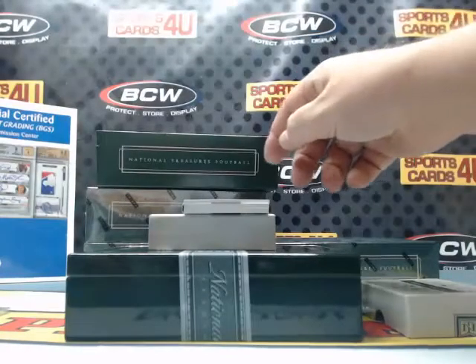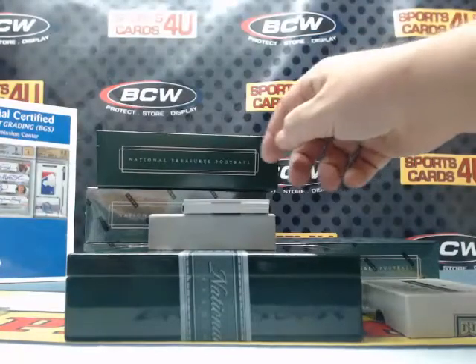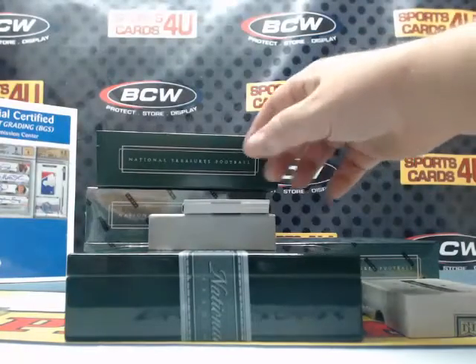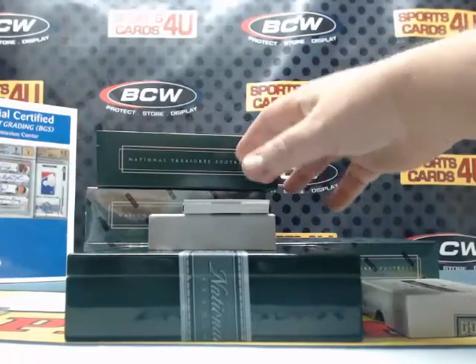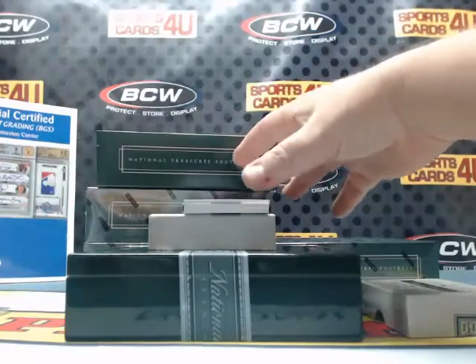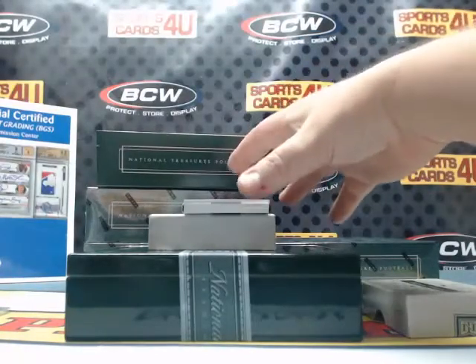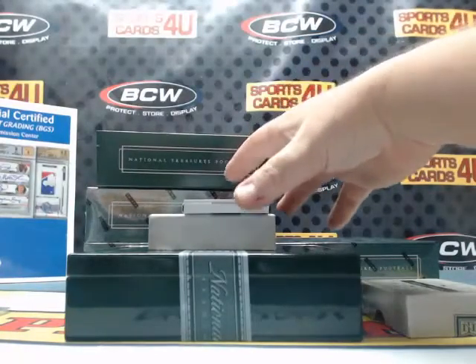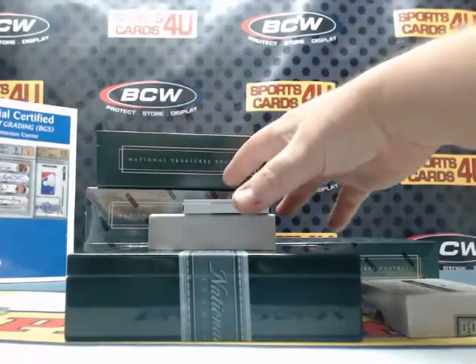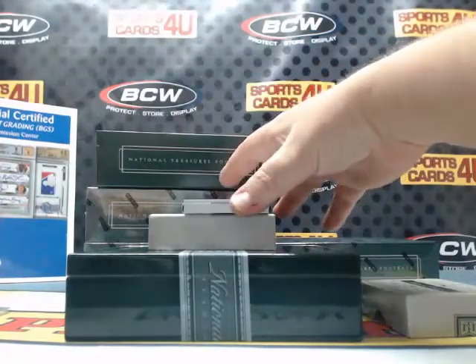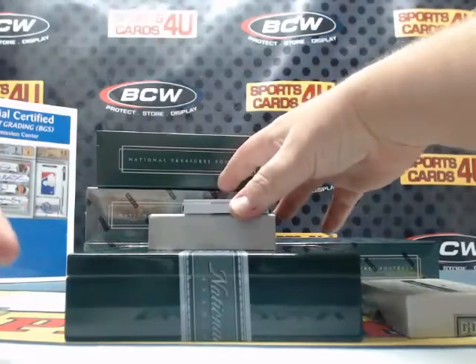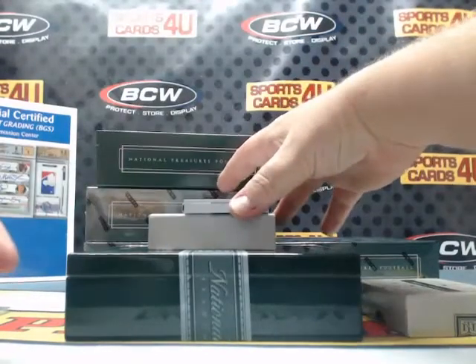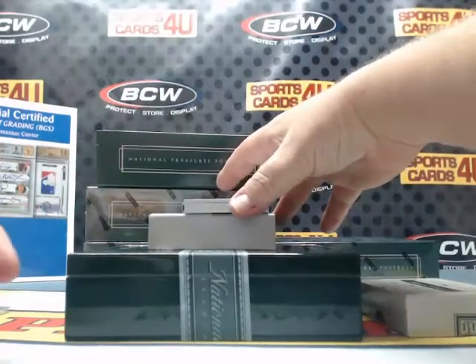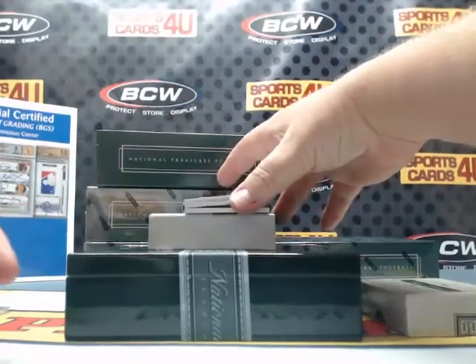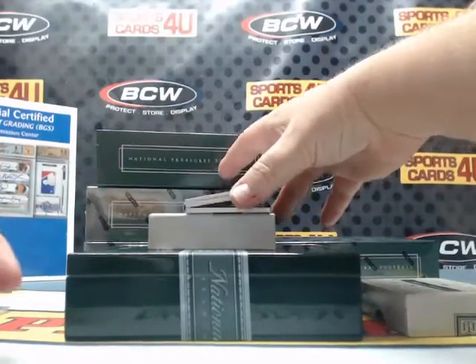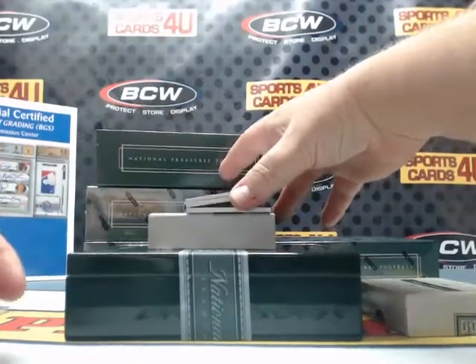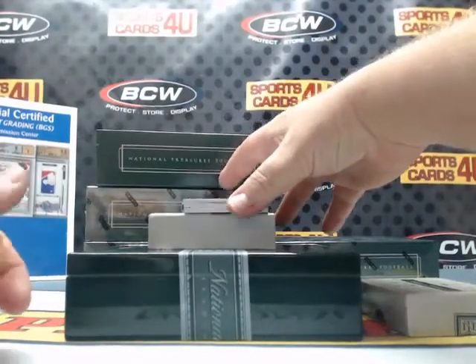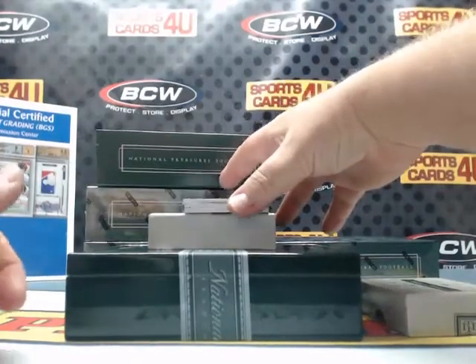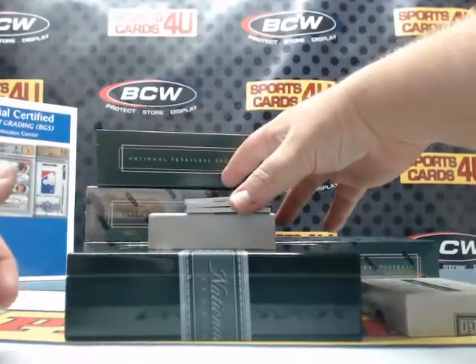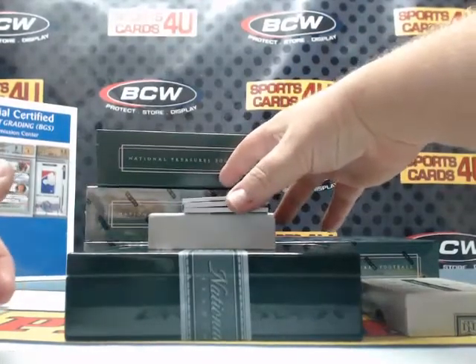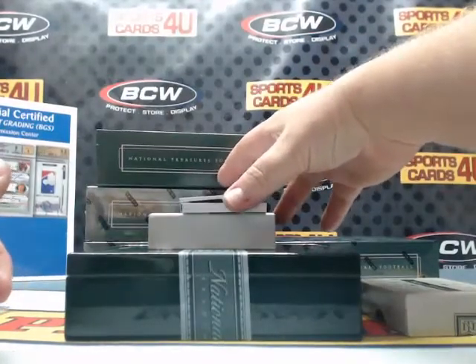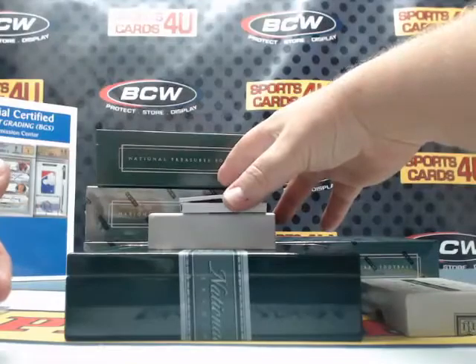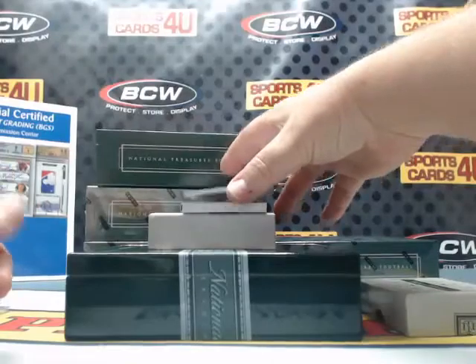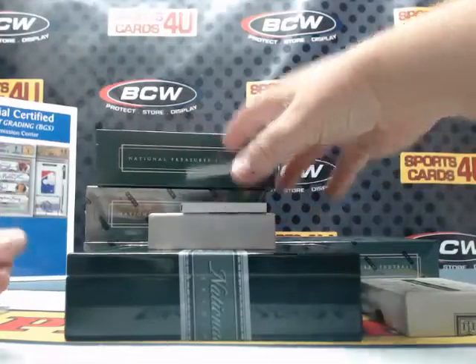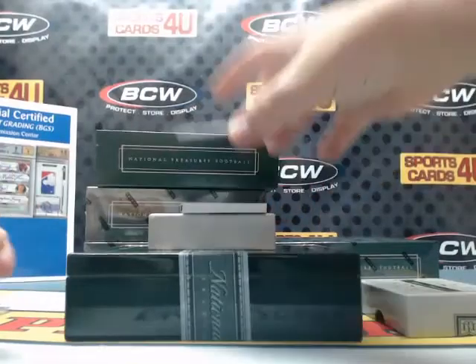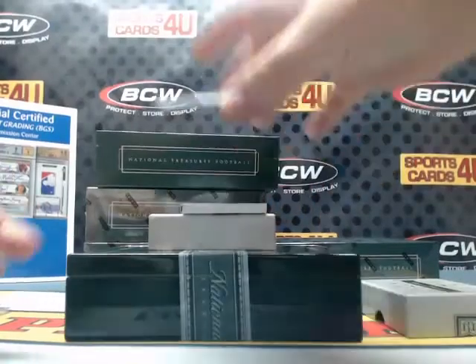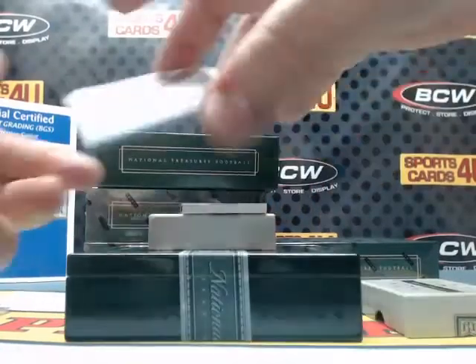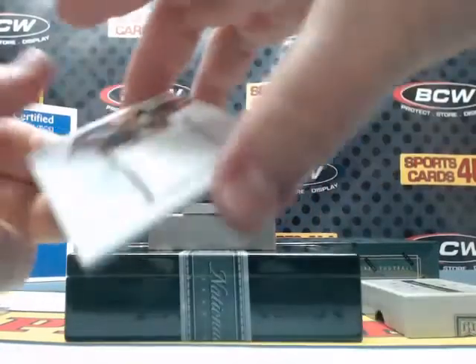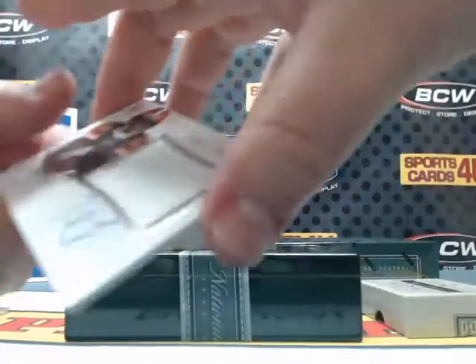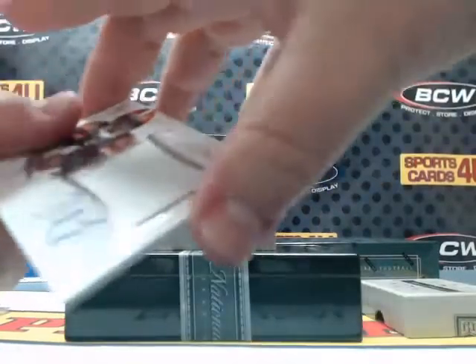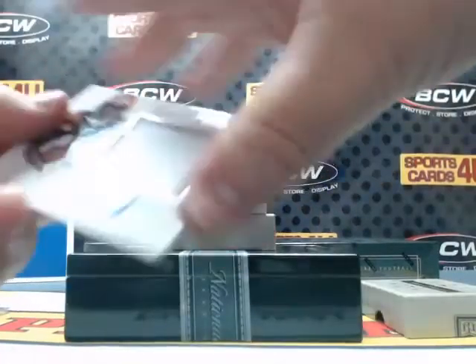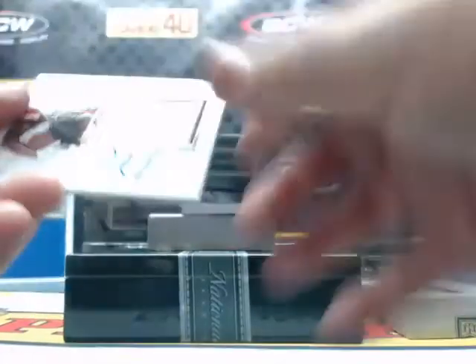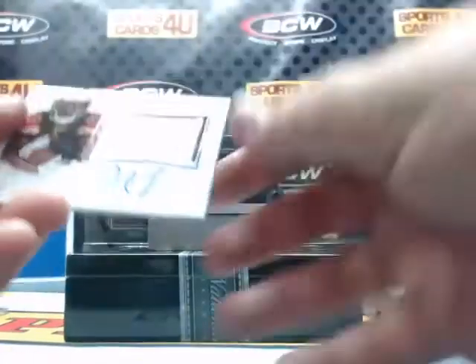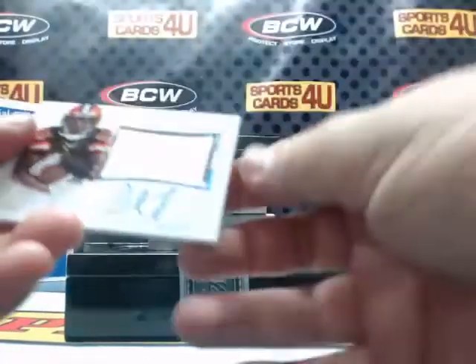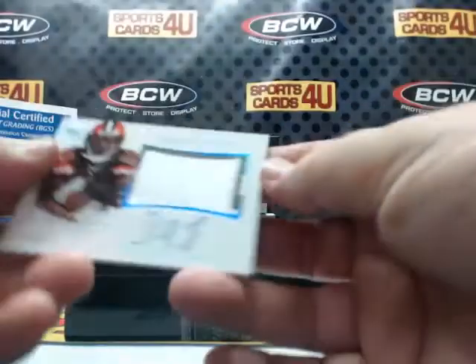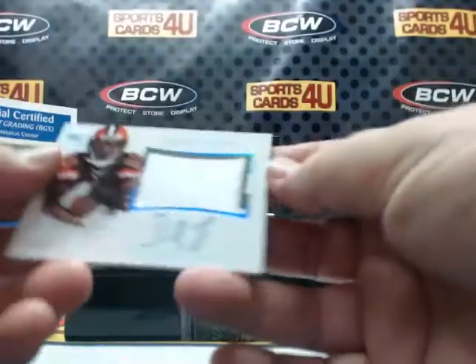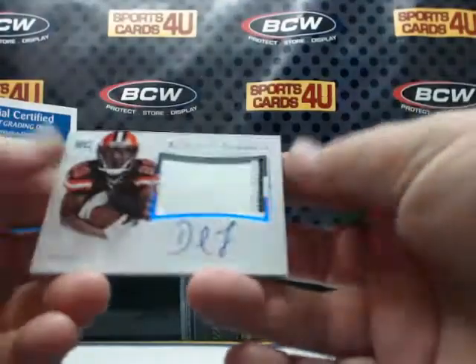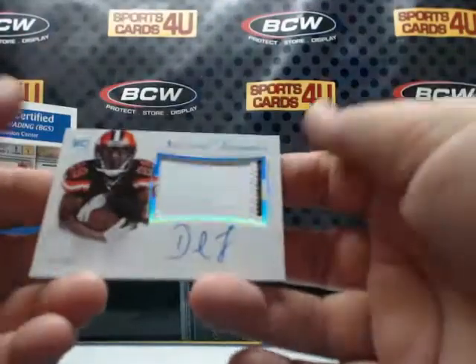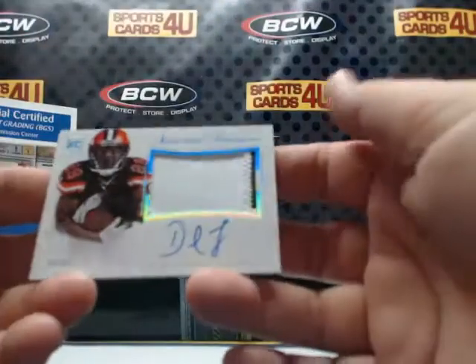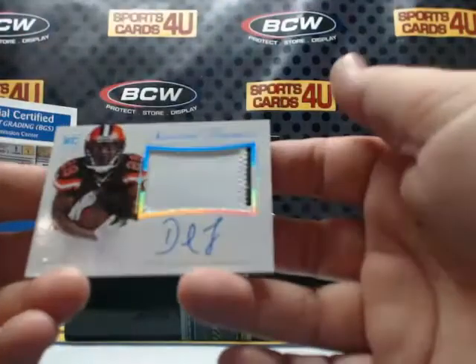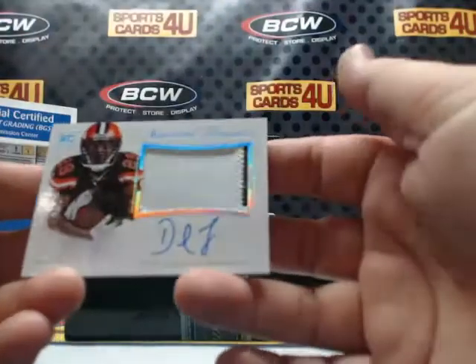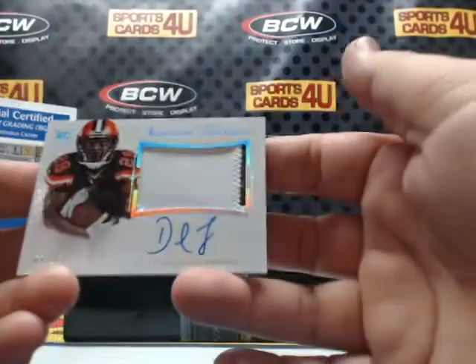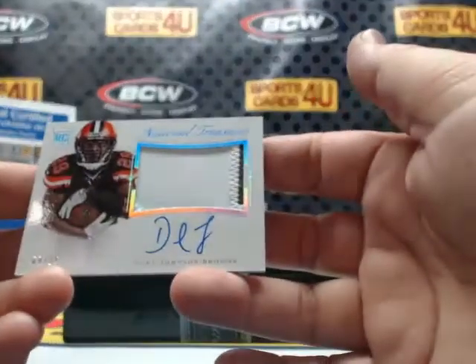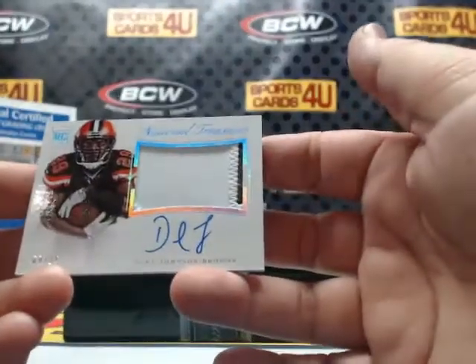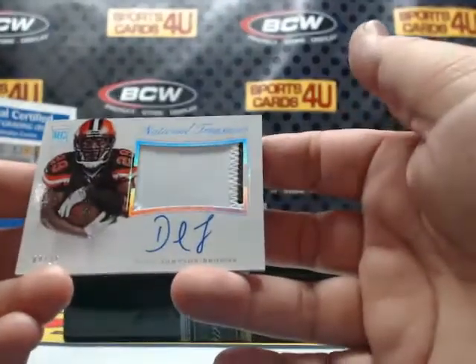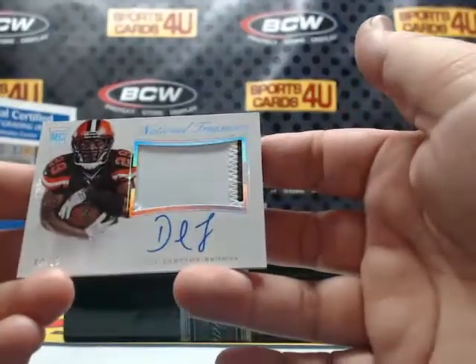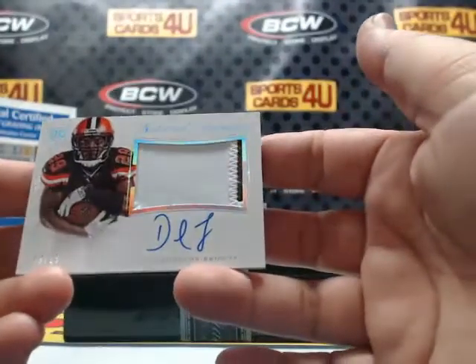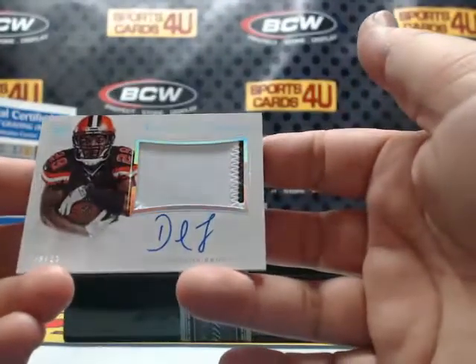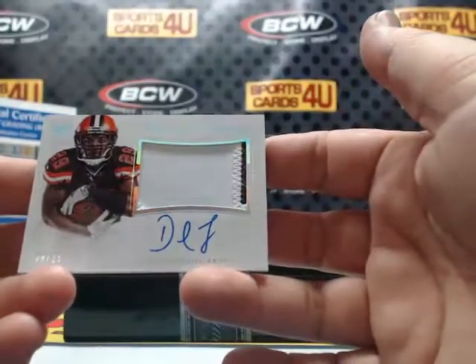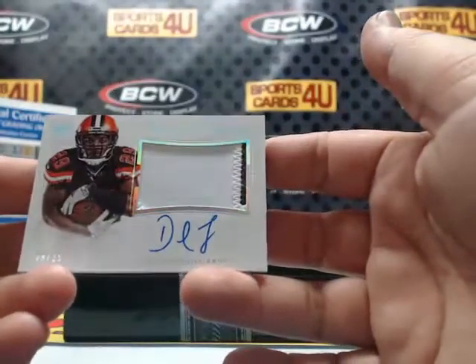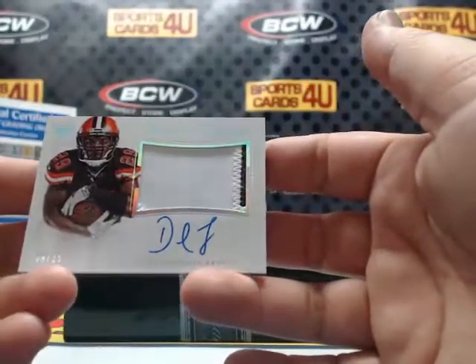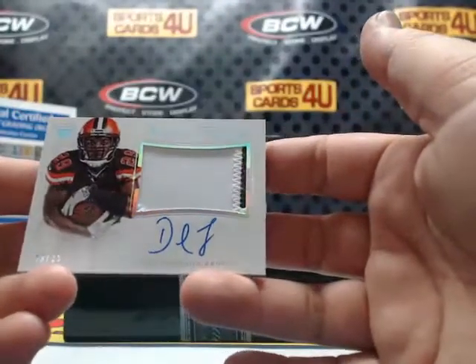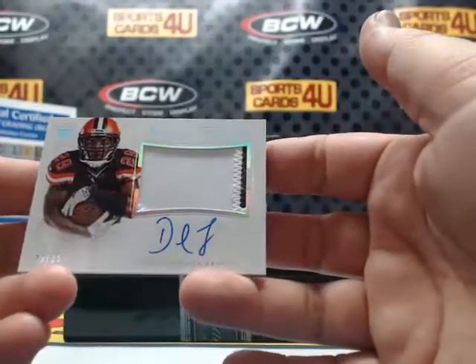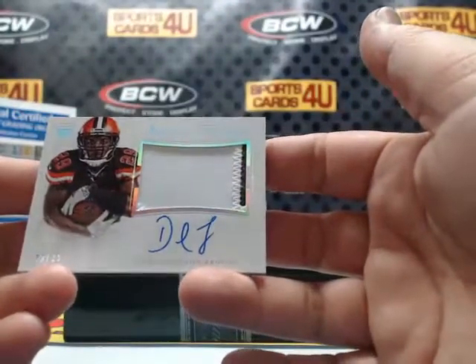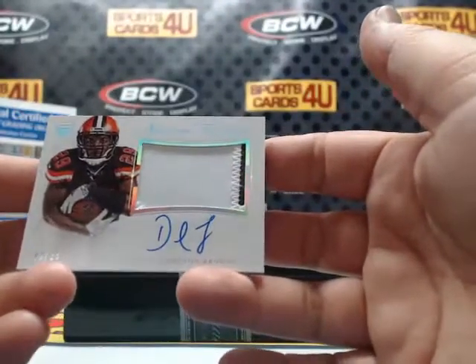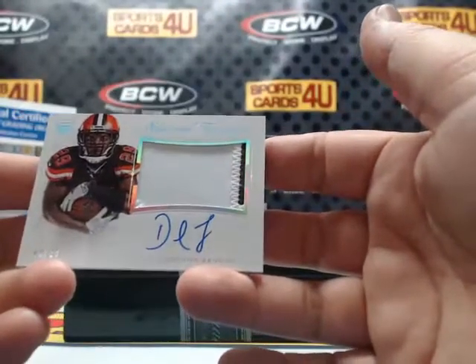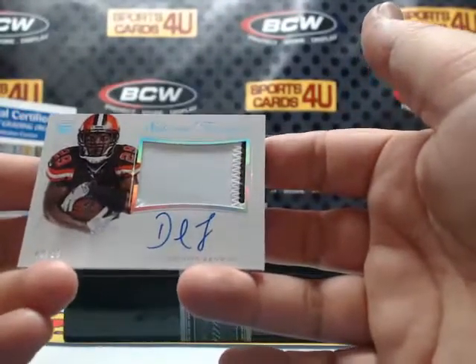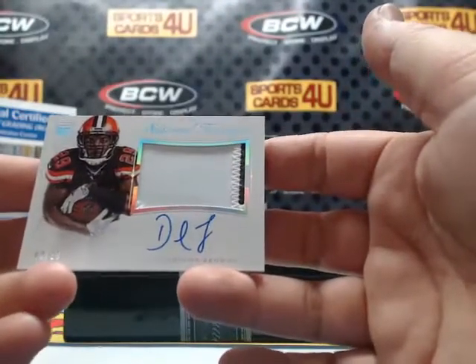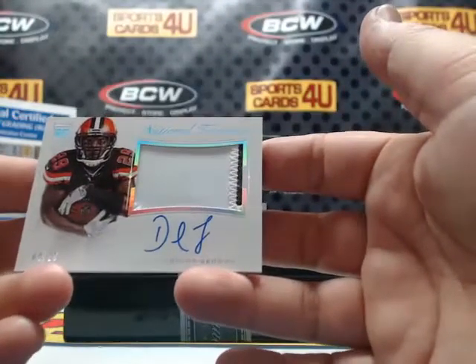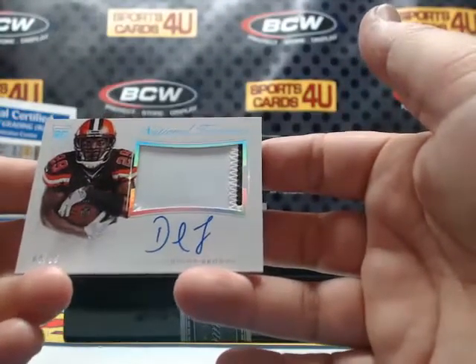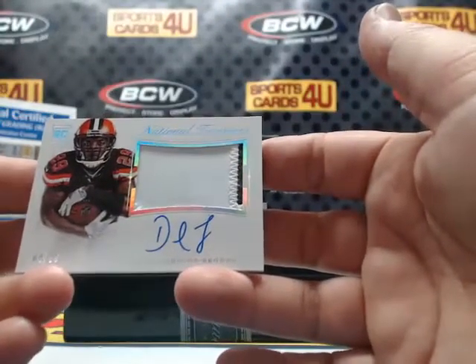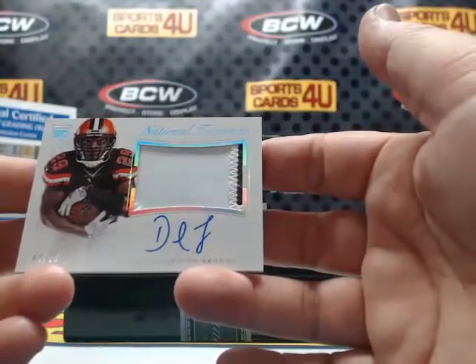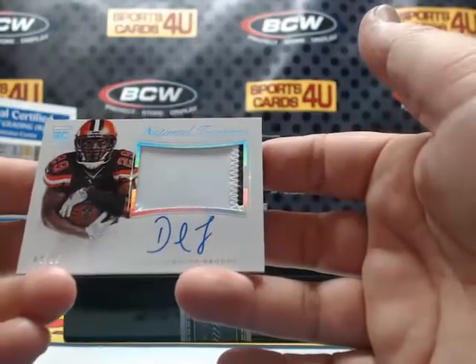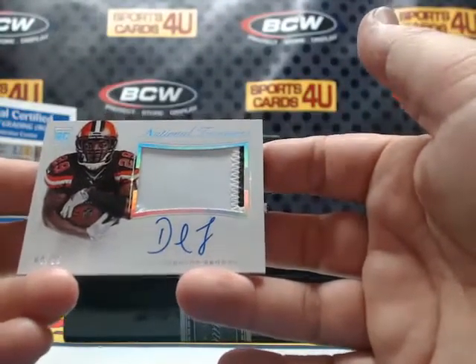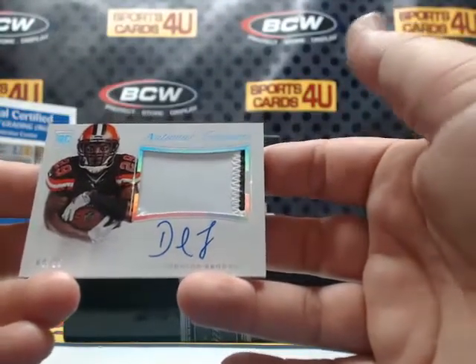9 of 25 — rookie two-color patch autograph for the Browns: Duke Johnson.